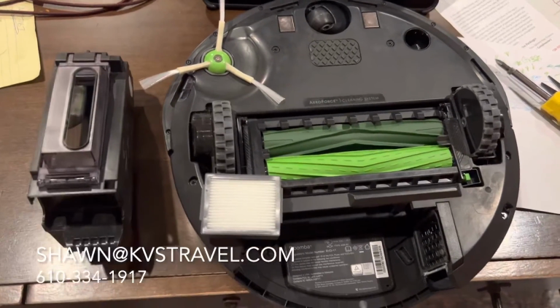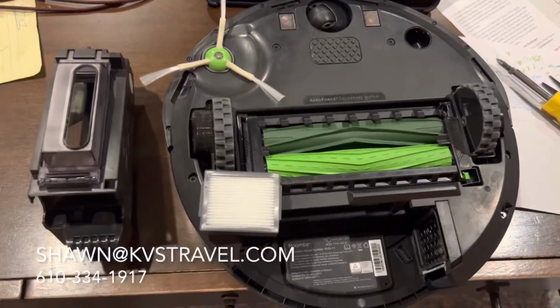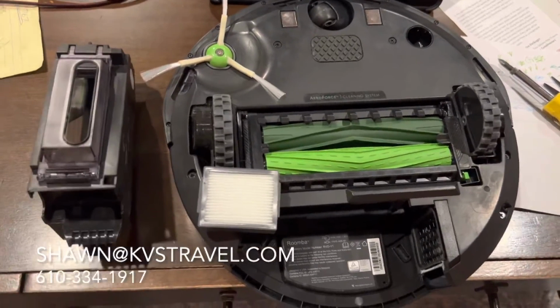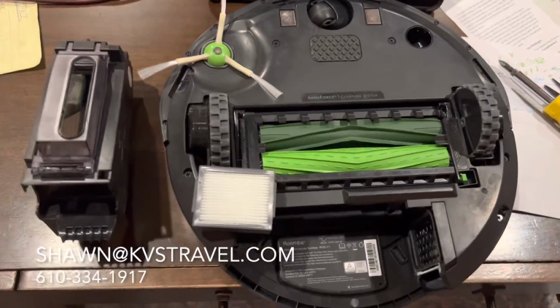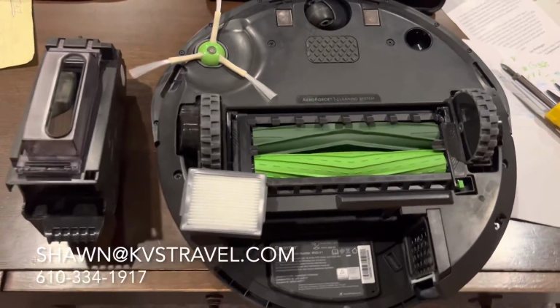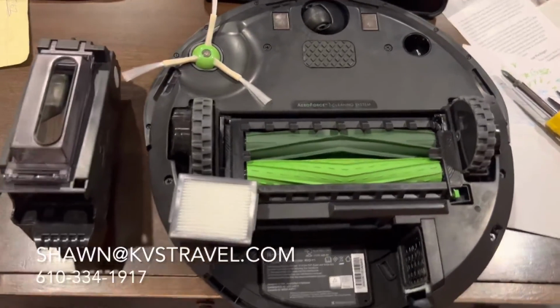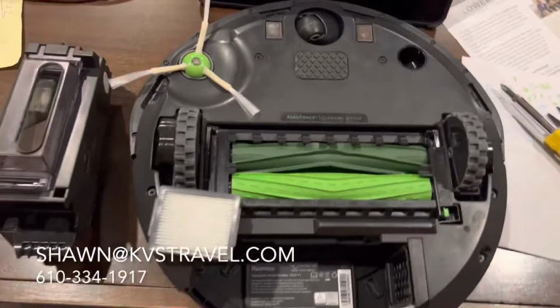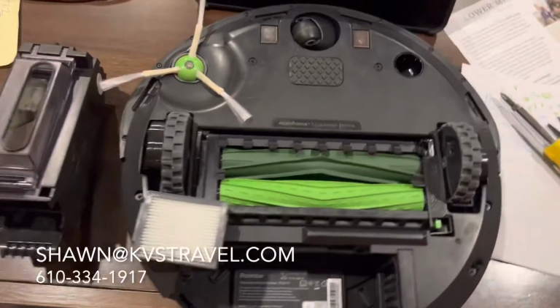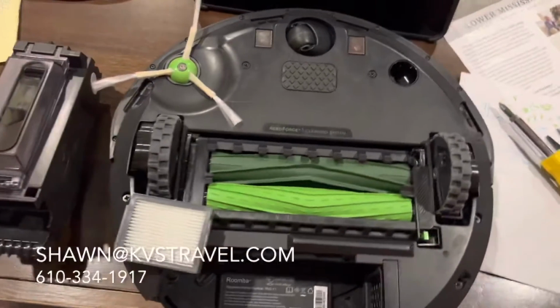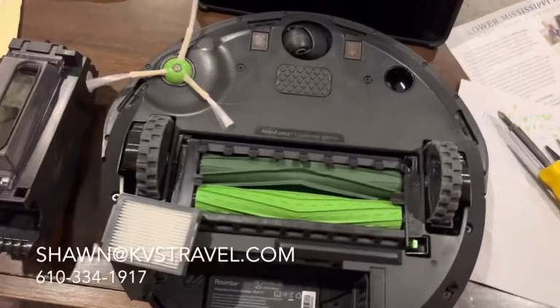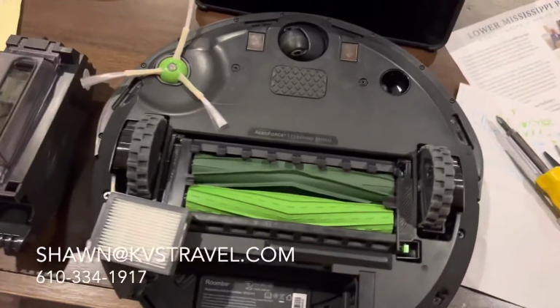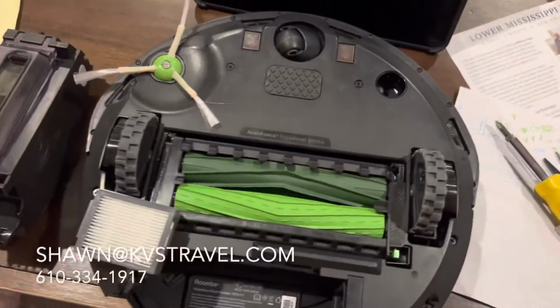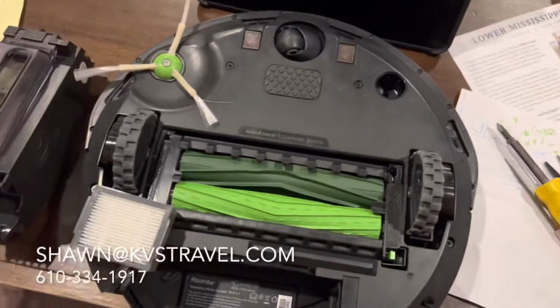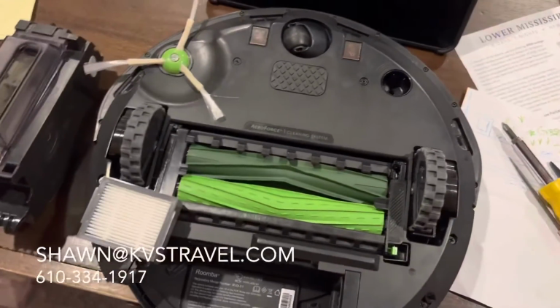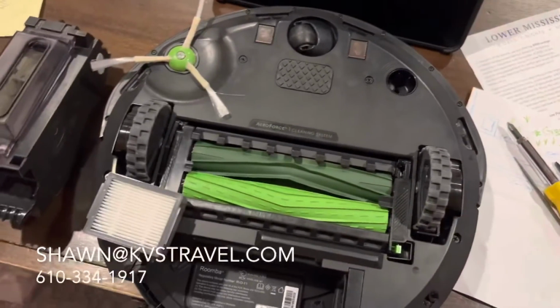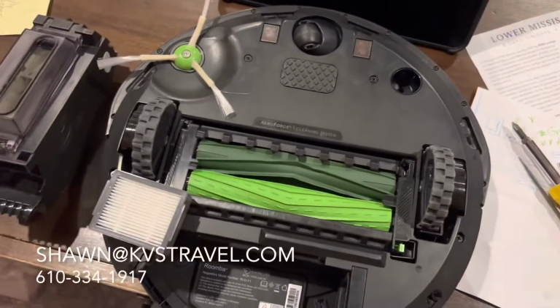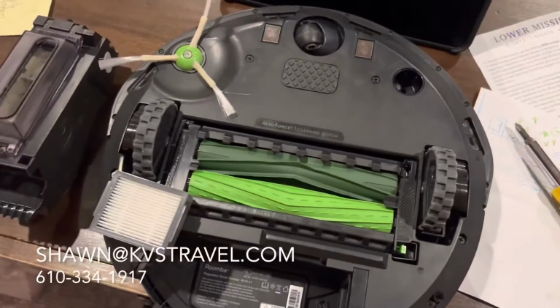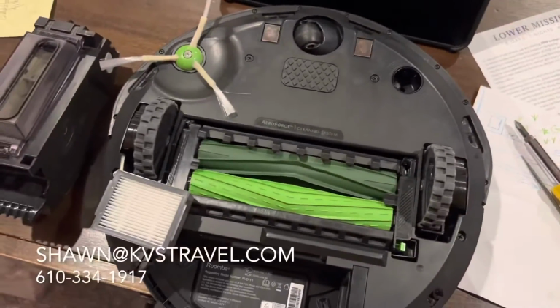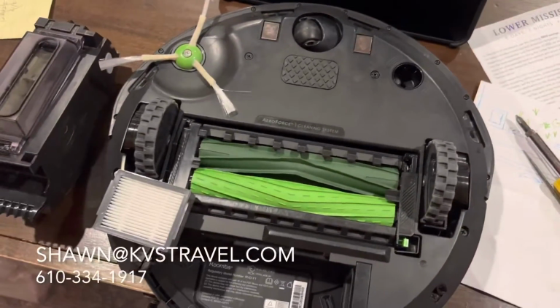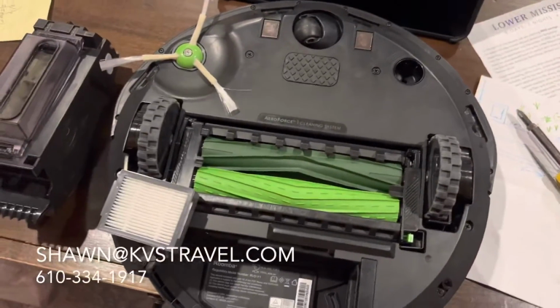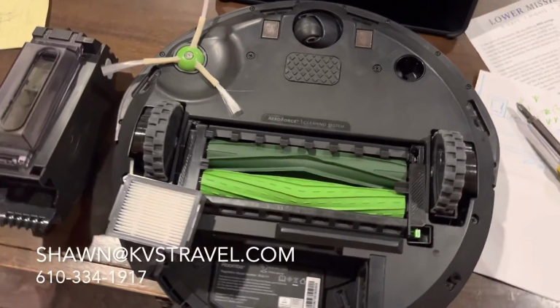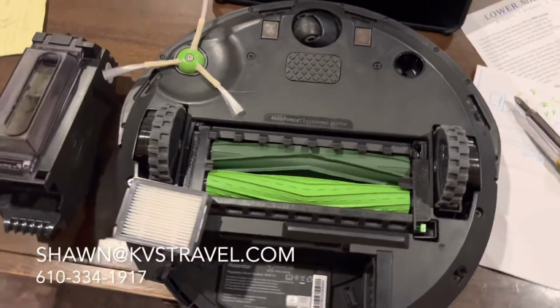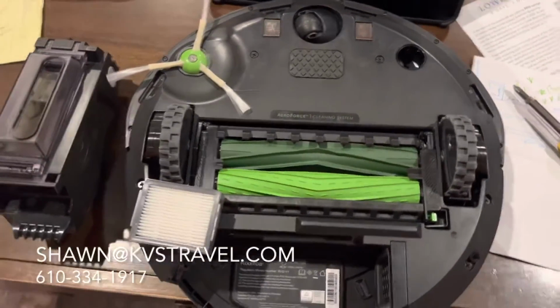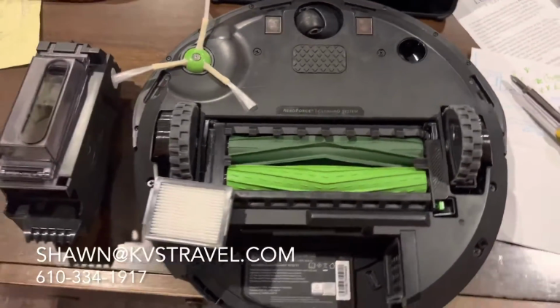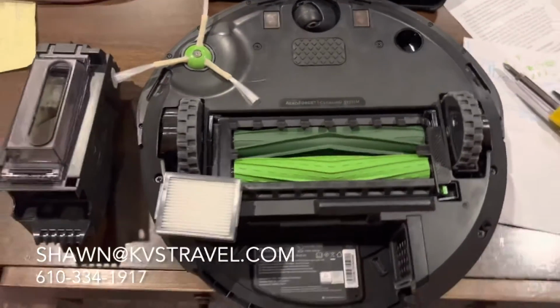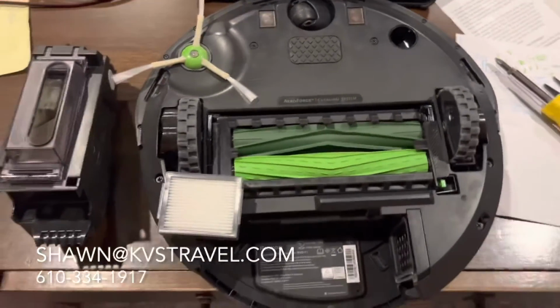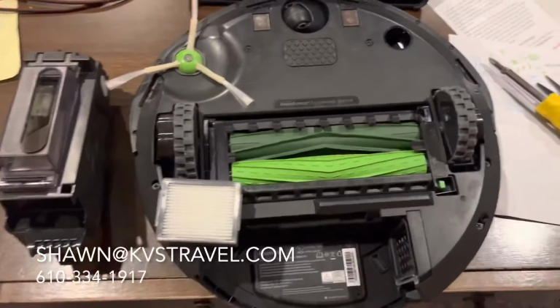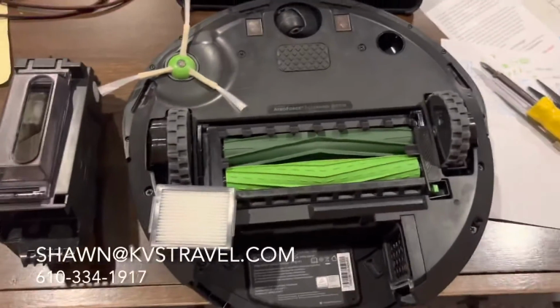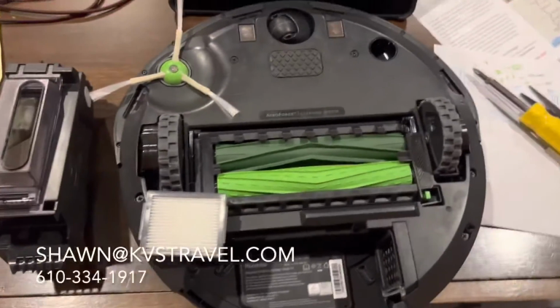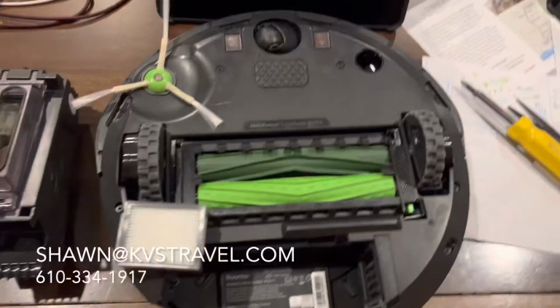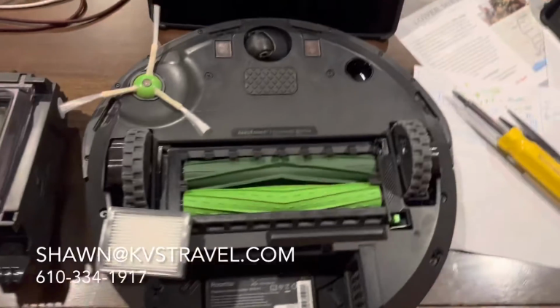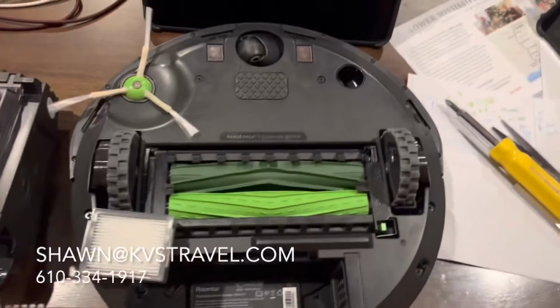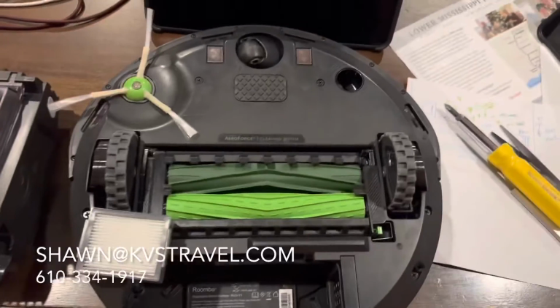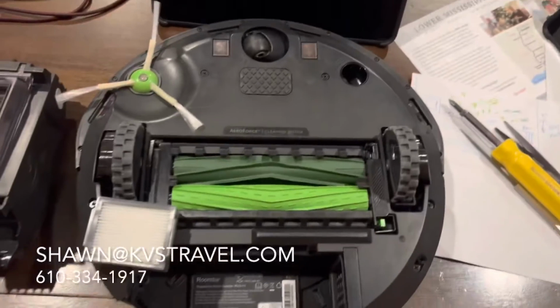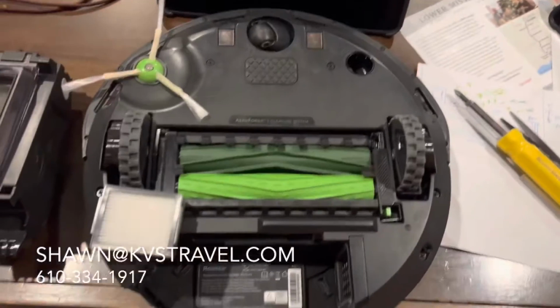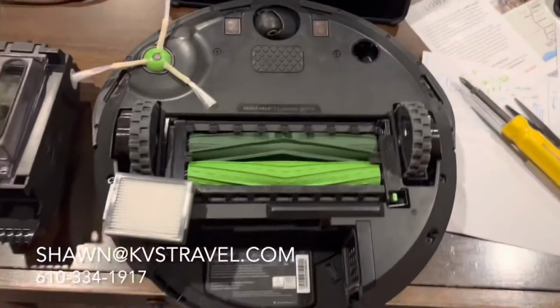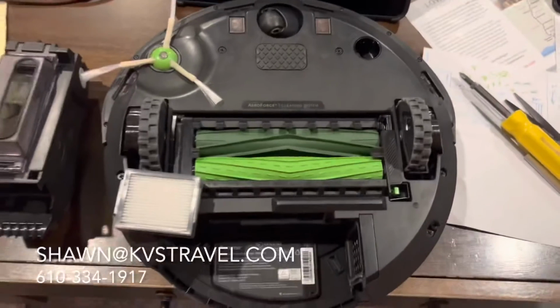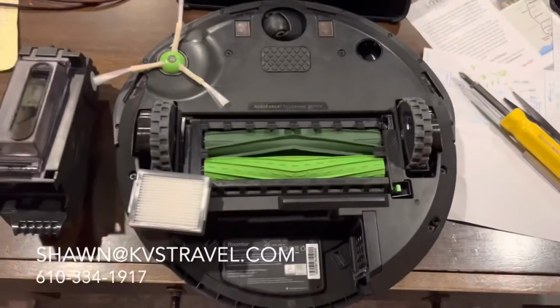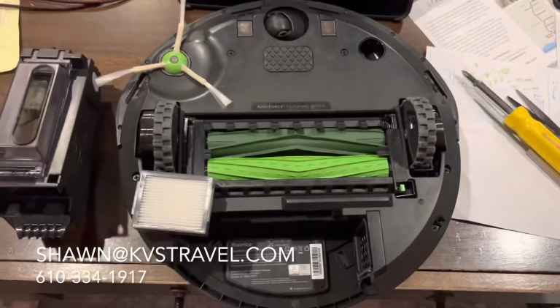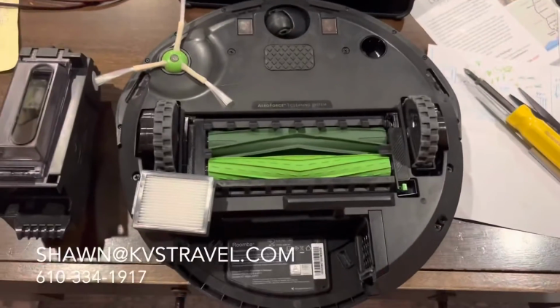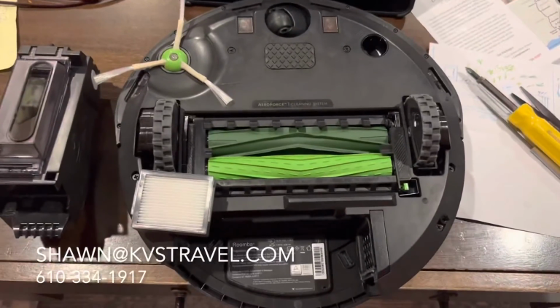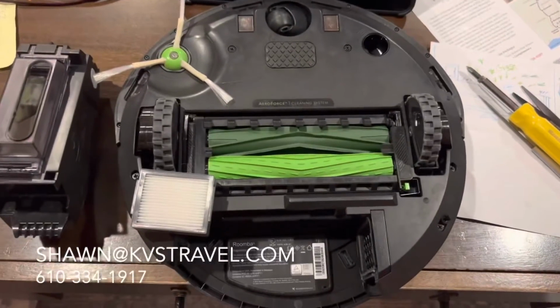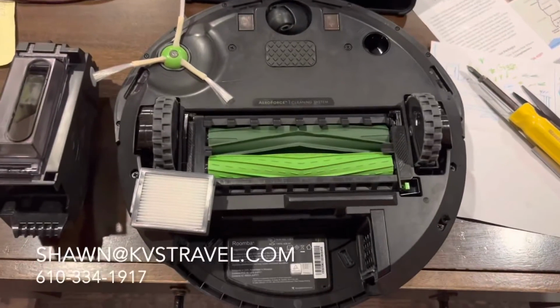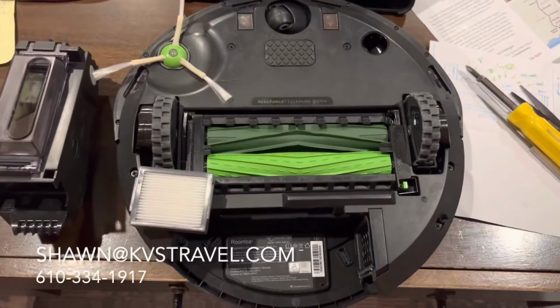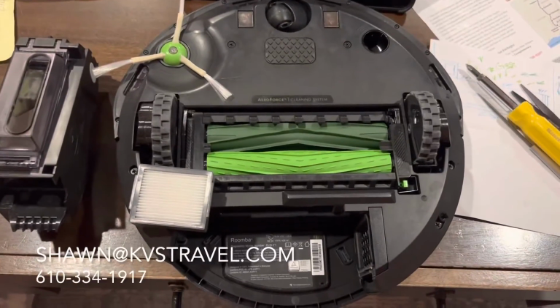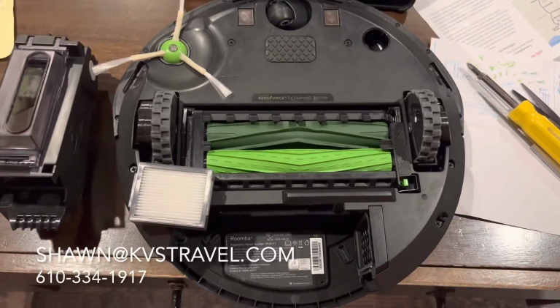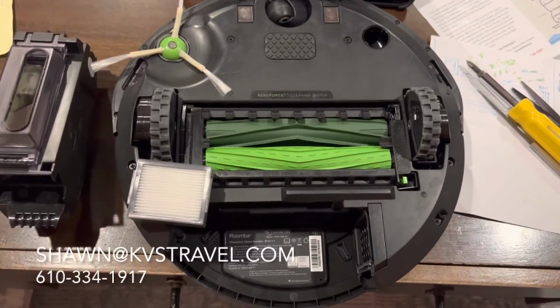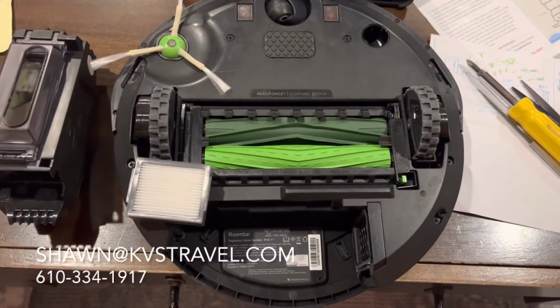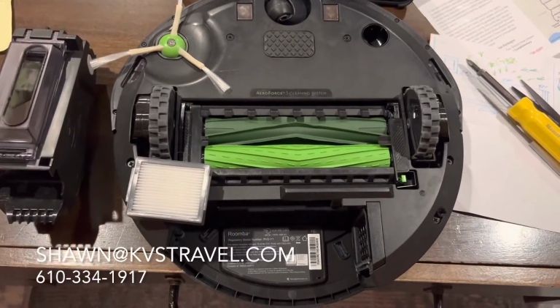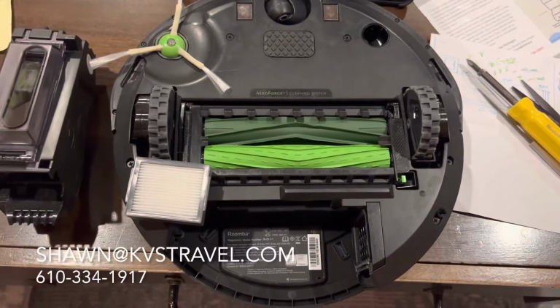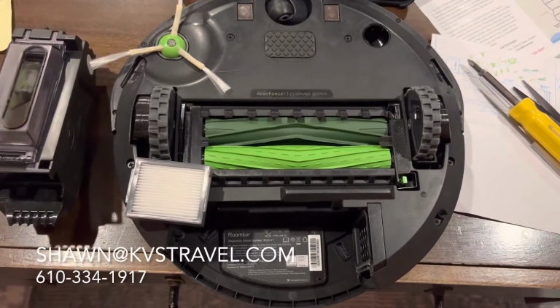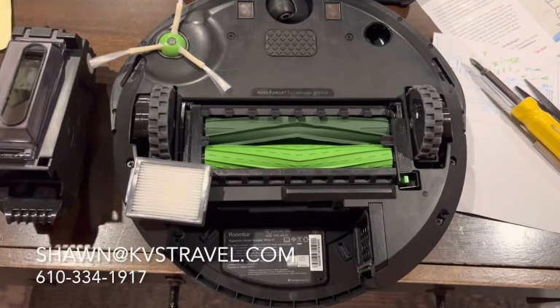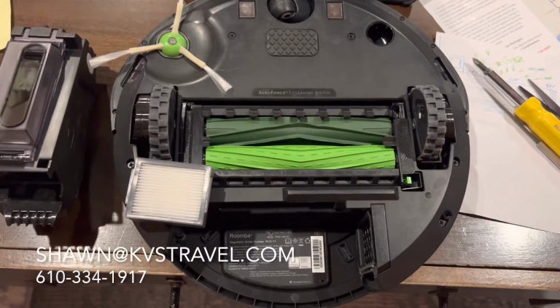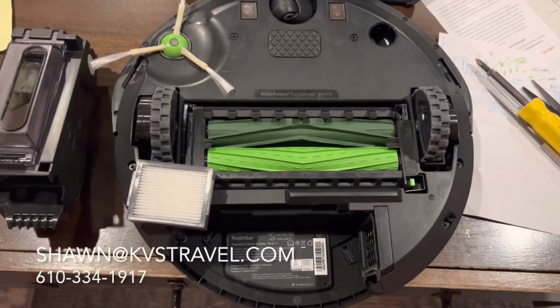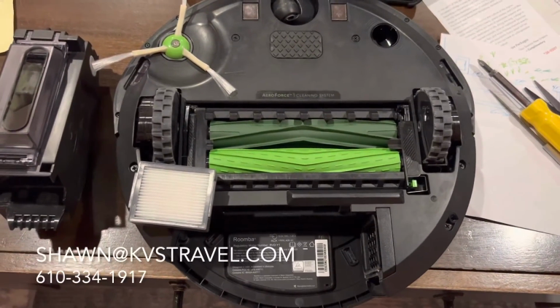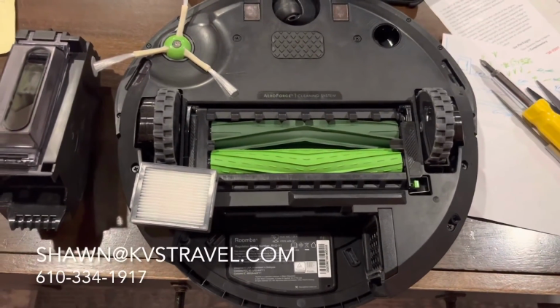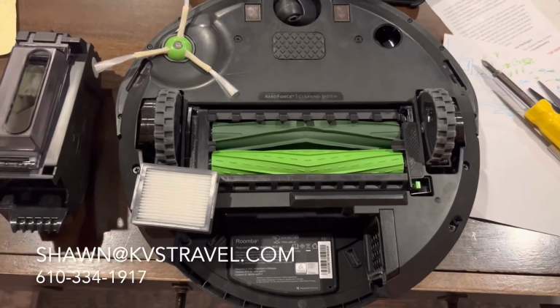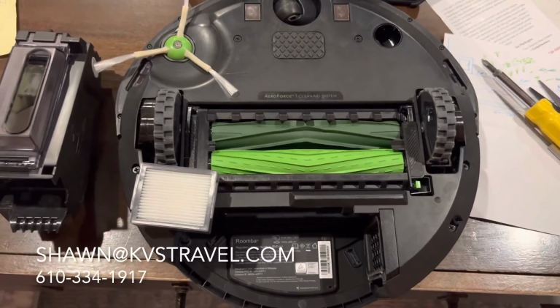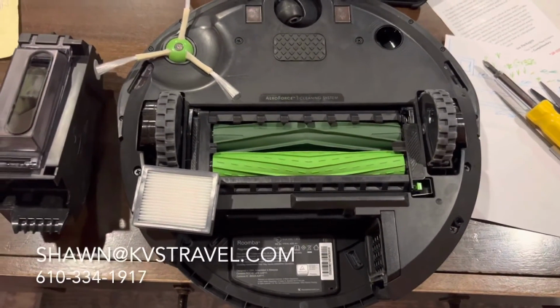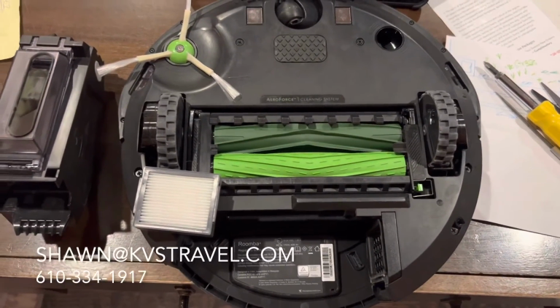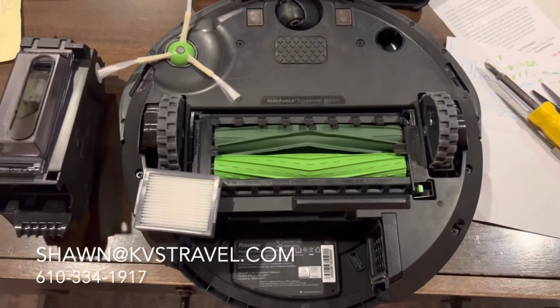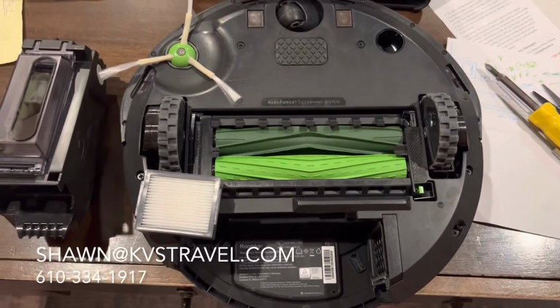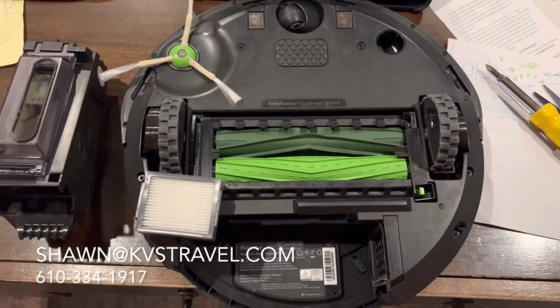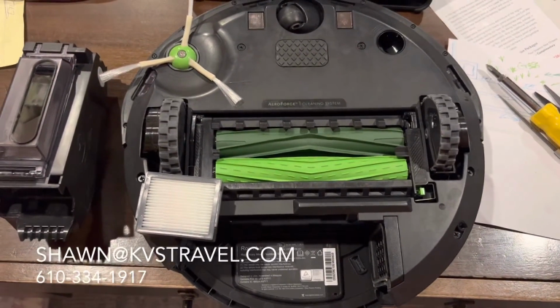Never, once you wipe something off with anything damp — dry it. Just a little something about the iRobot. Thank you.